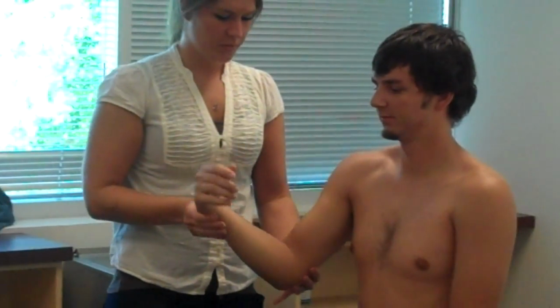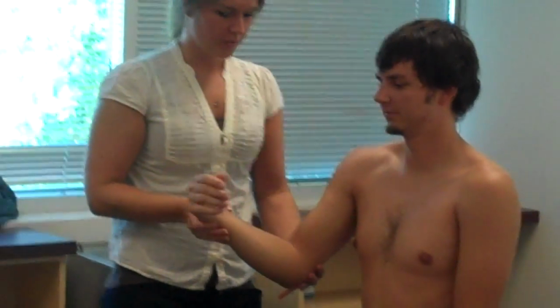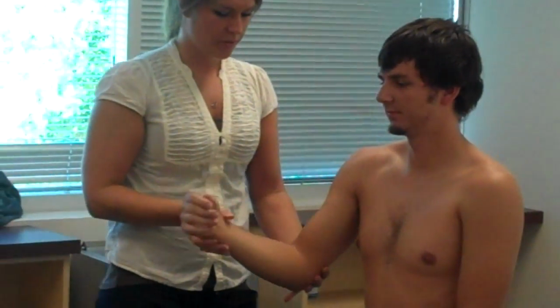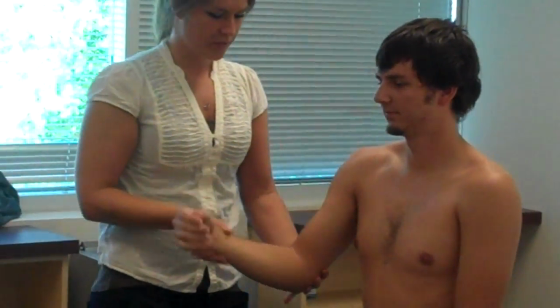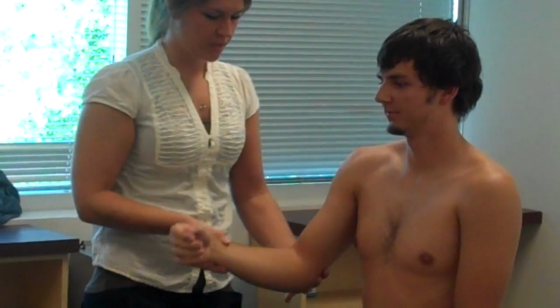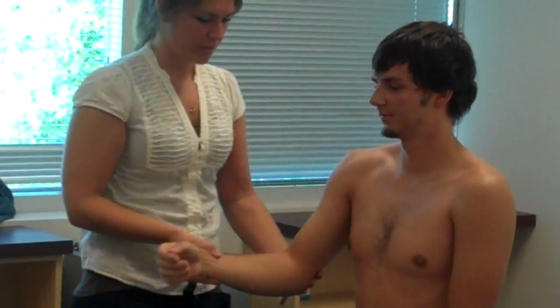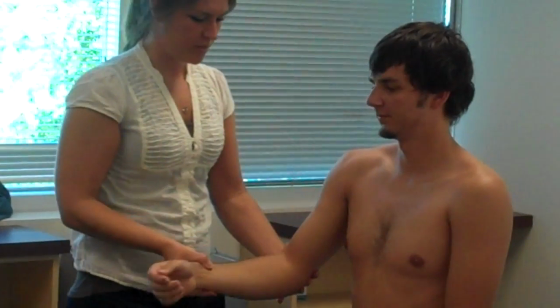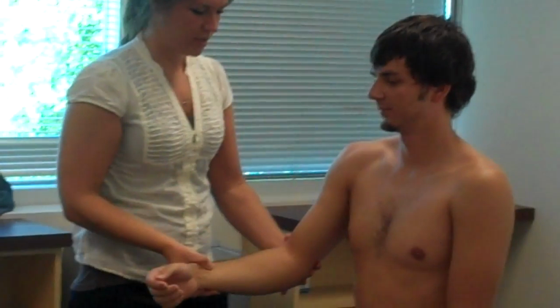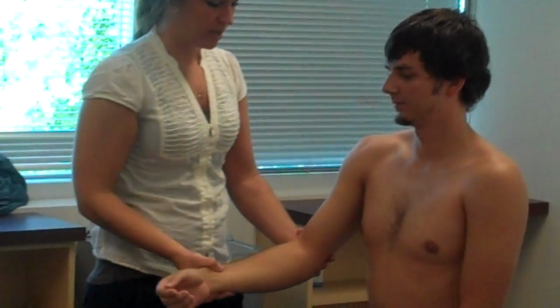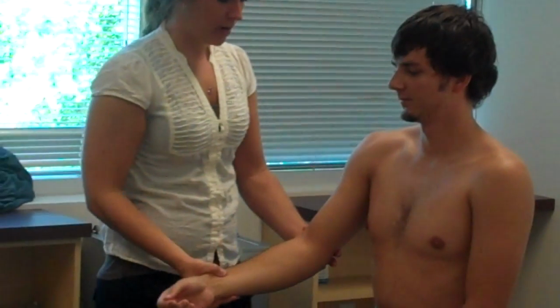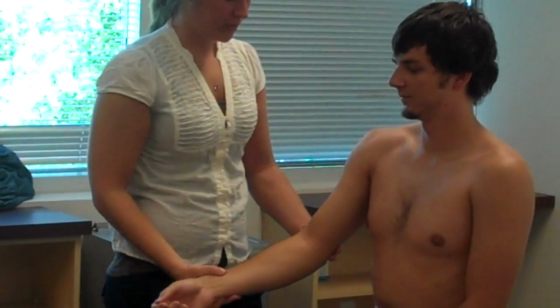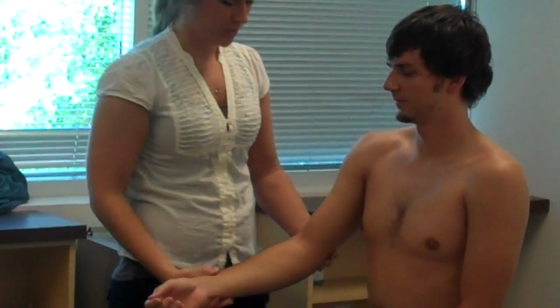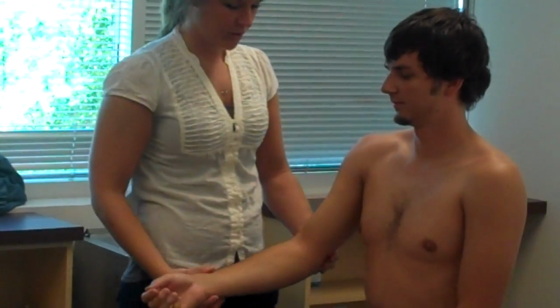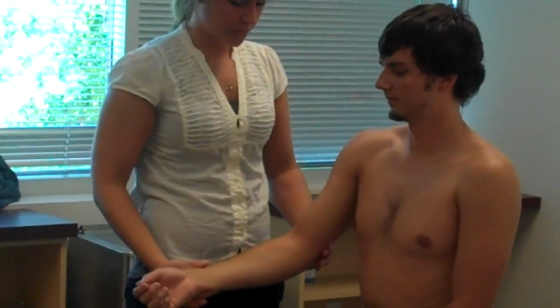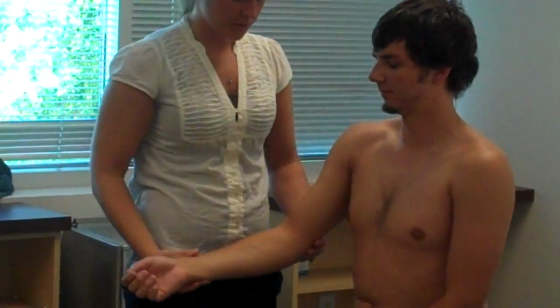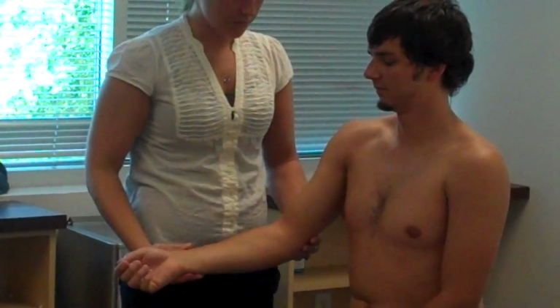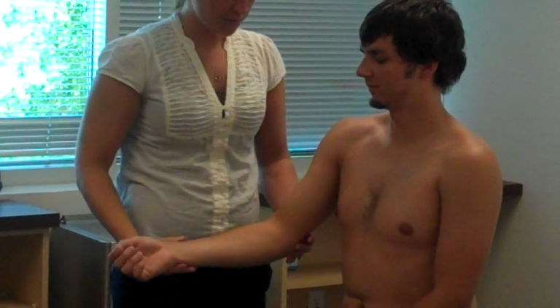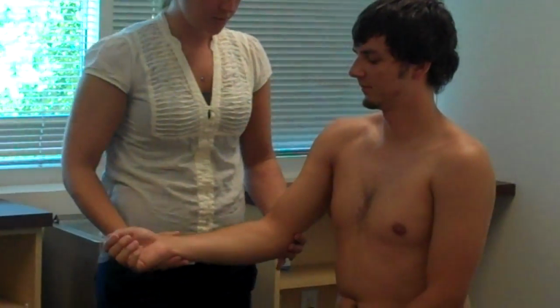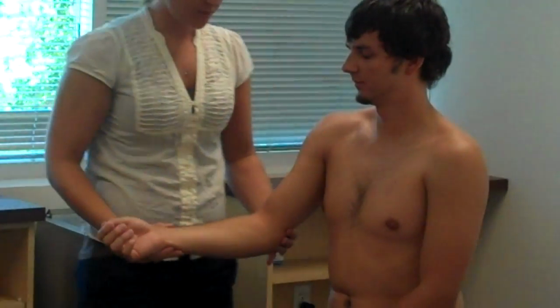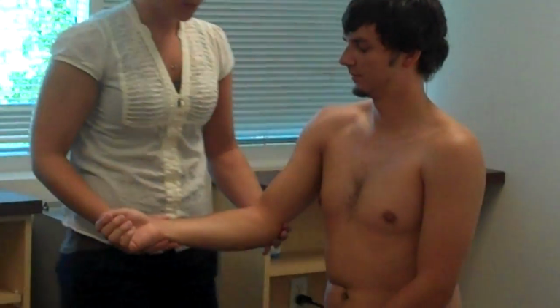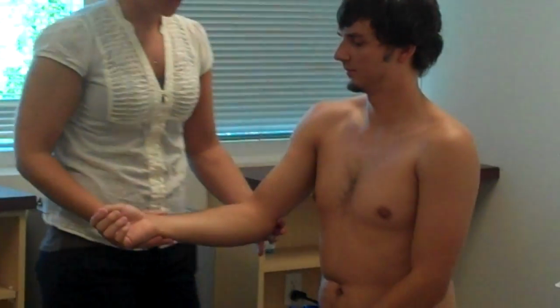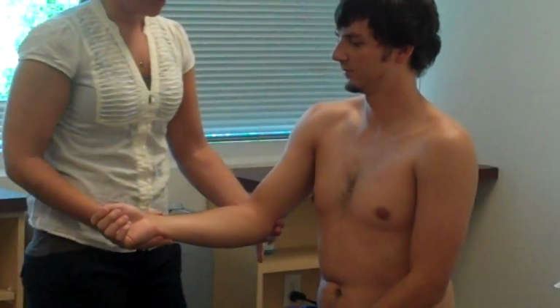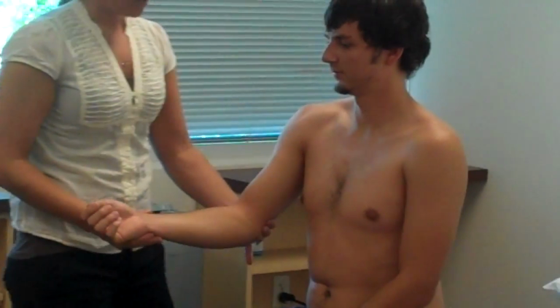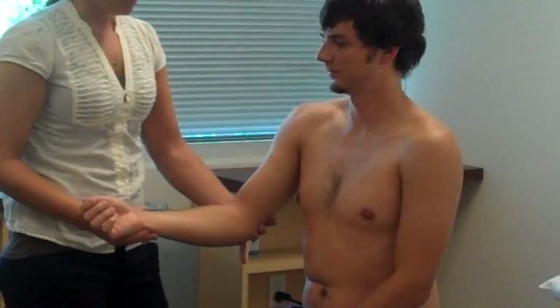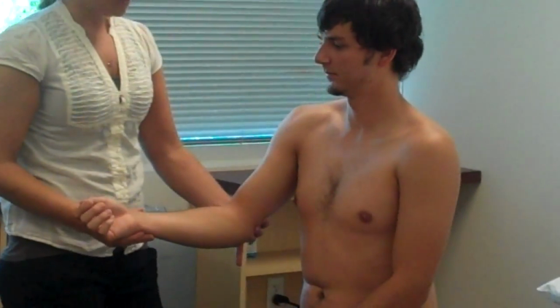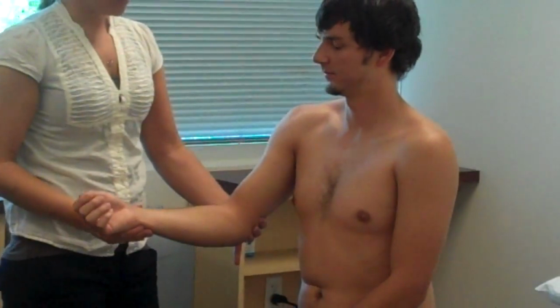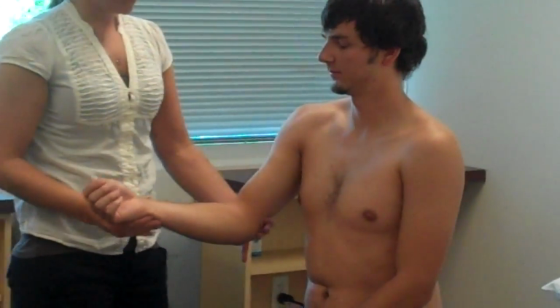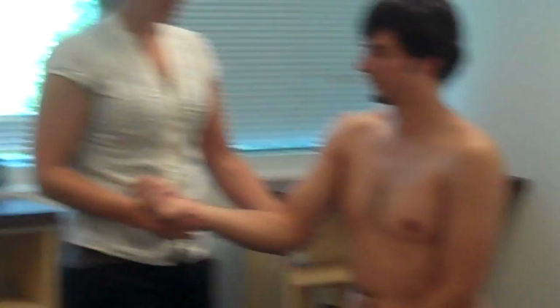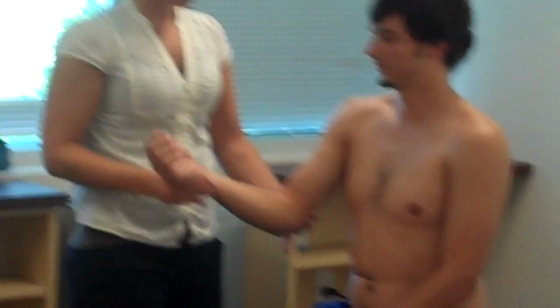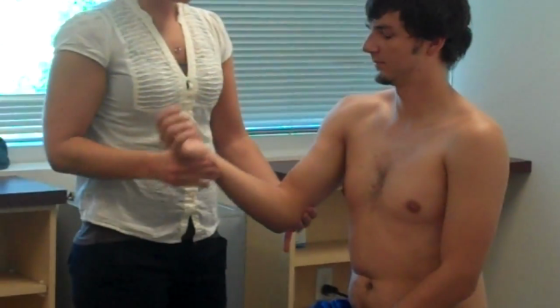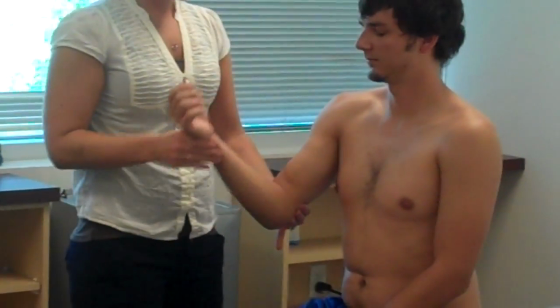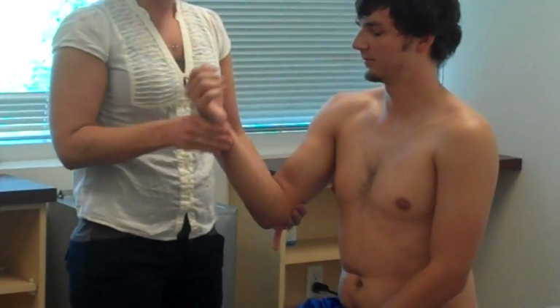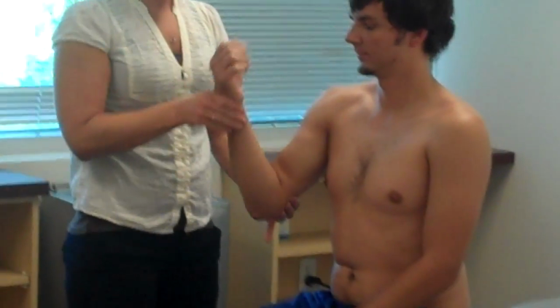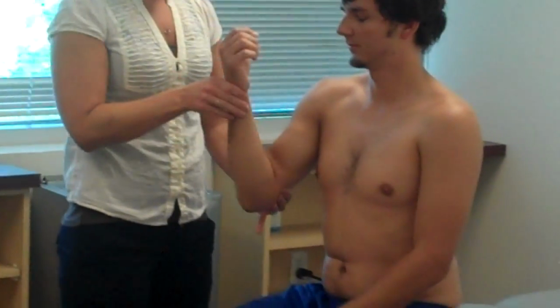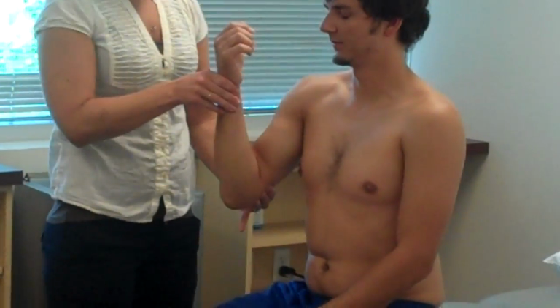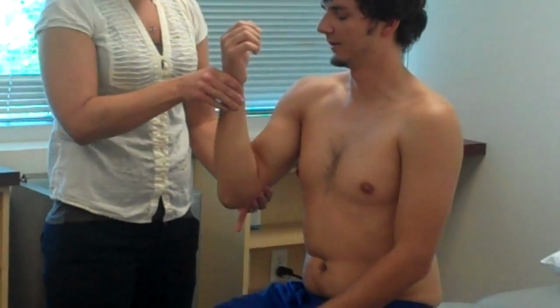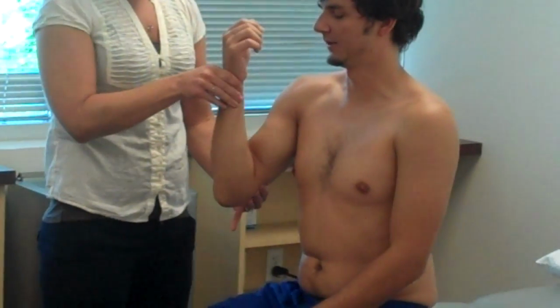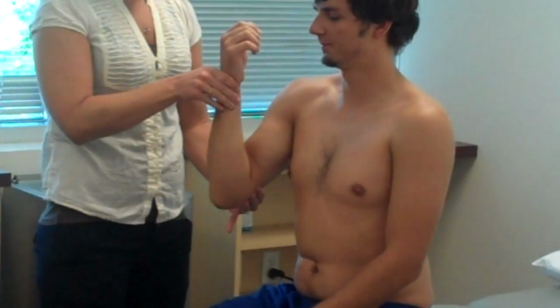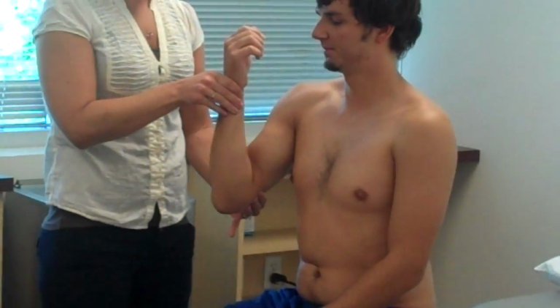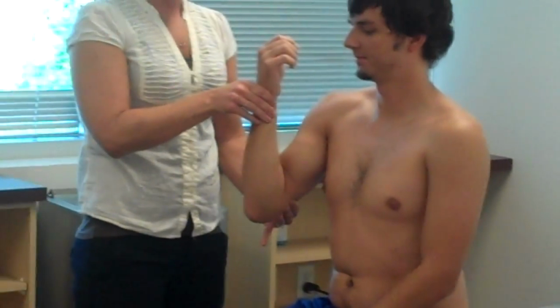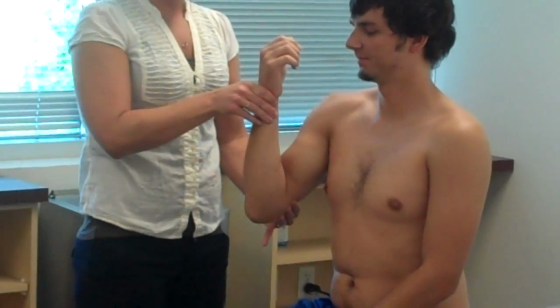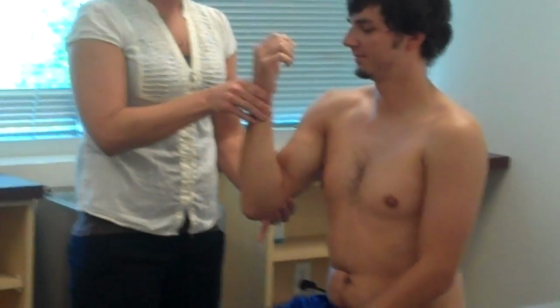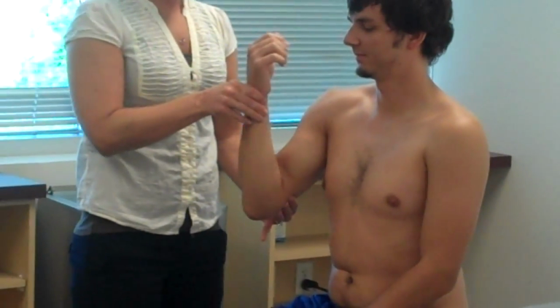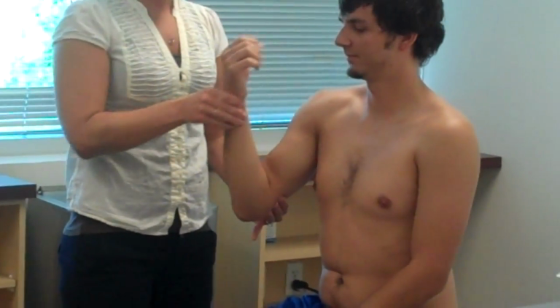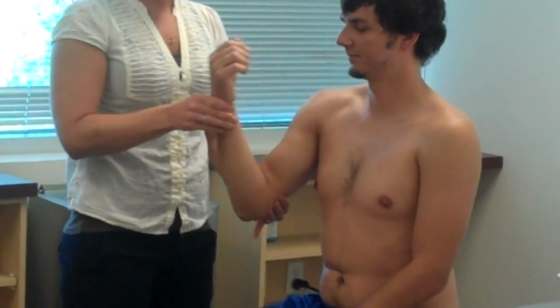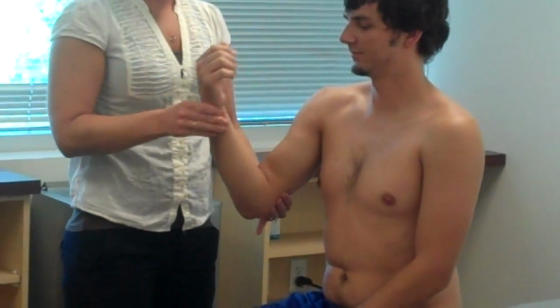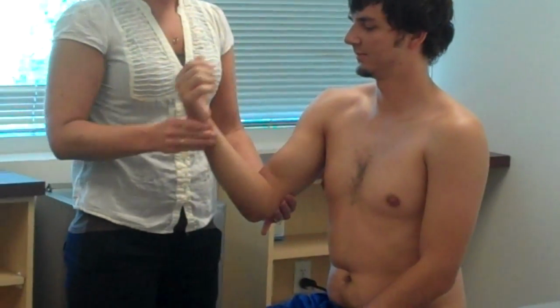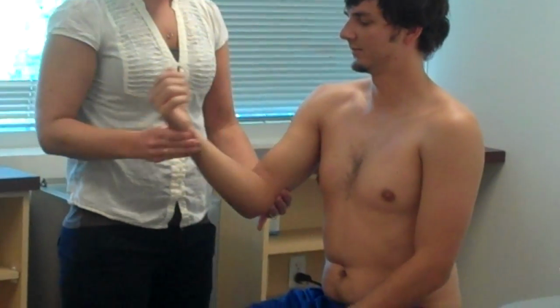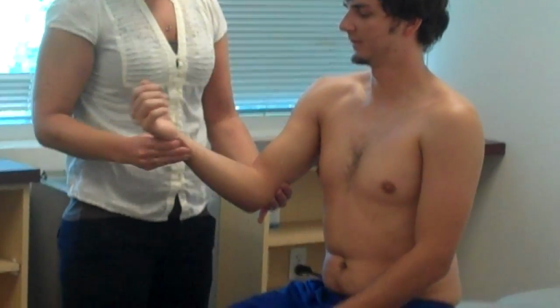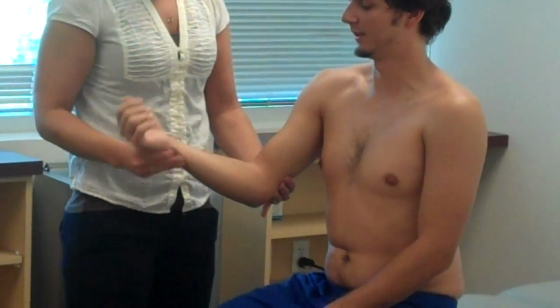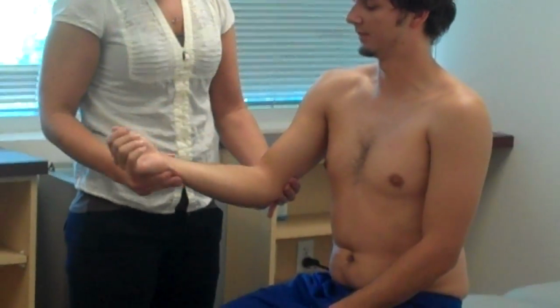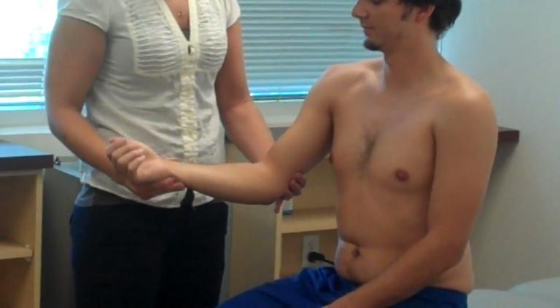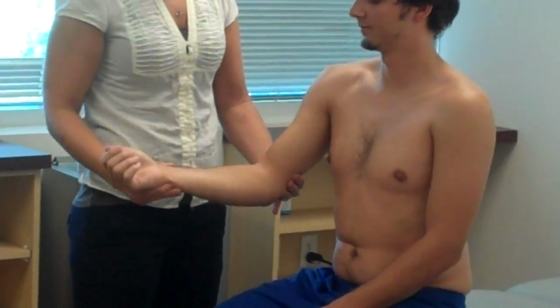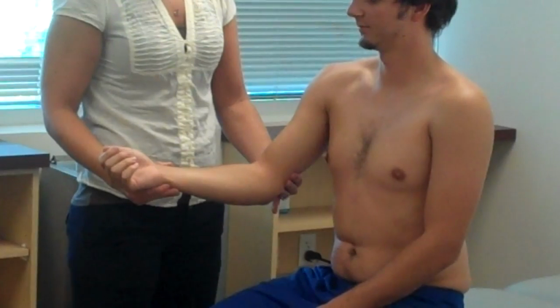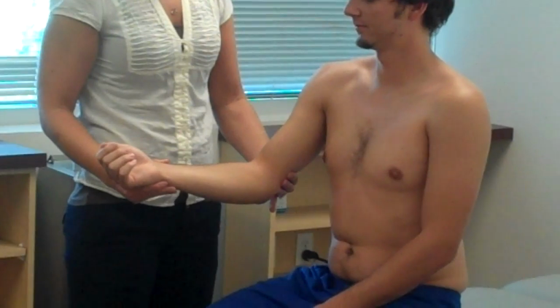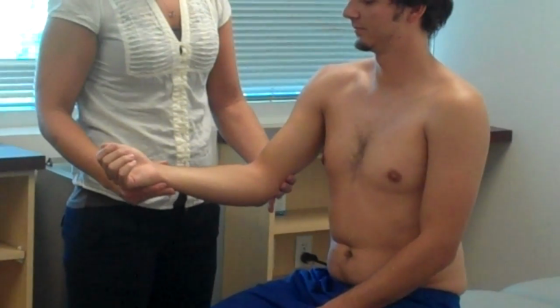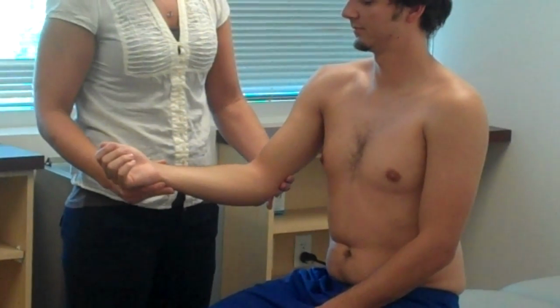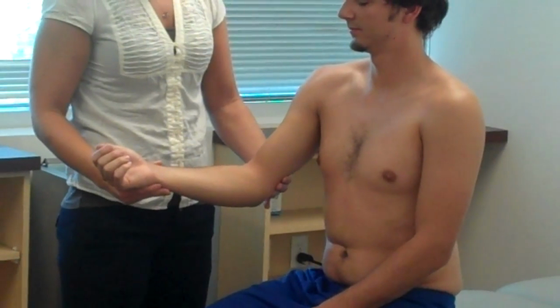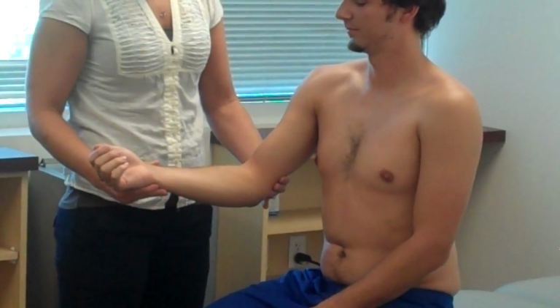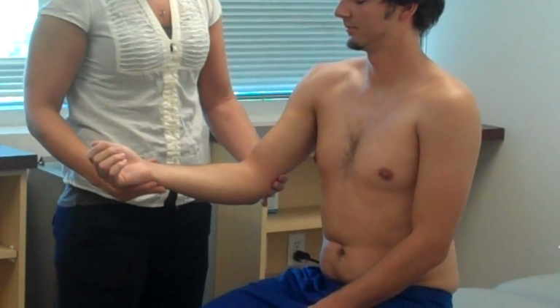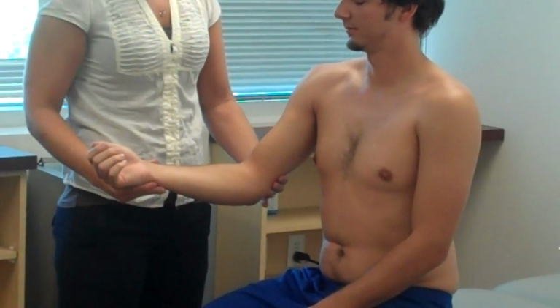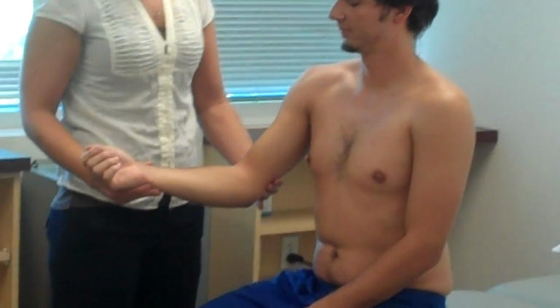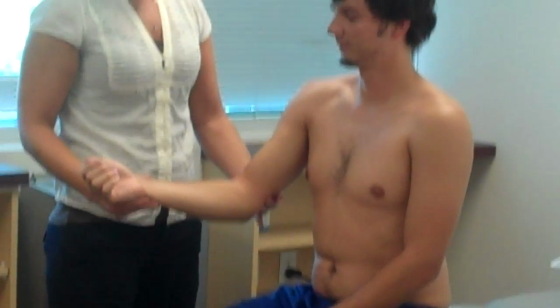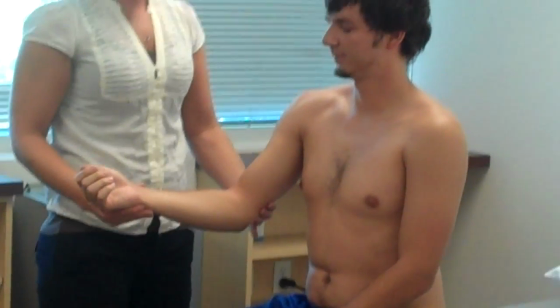So we're going to do the same thing now with your elbow. So what's this? Up. And this? Down. Alright, you can close your eyes.